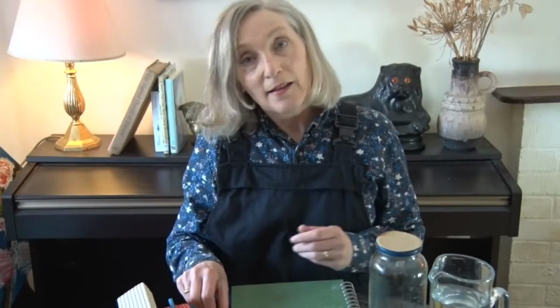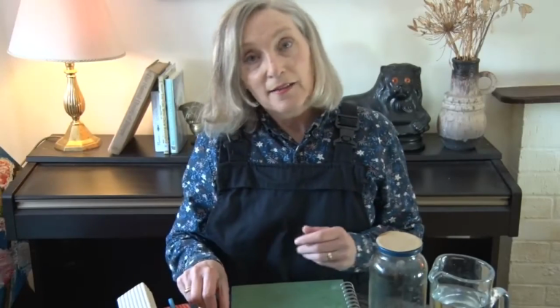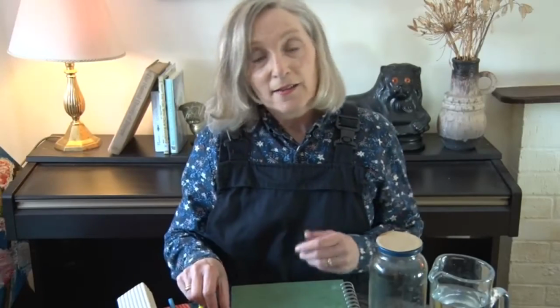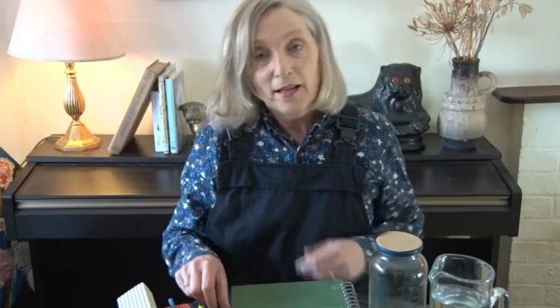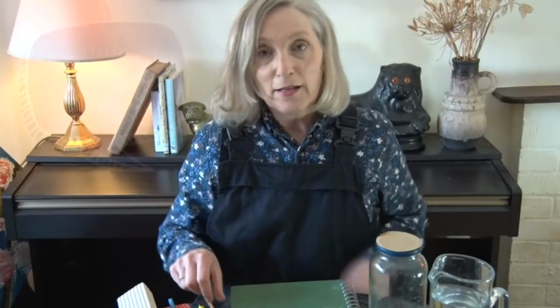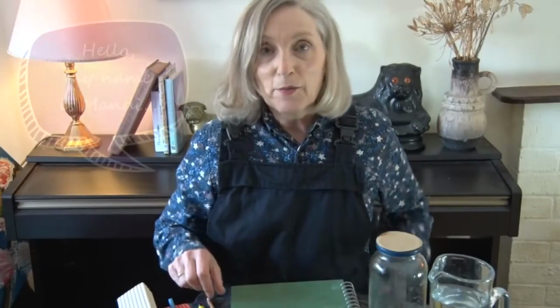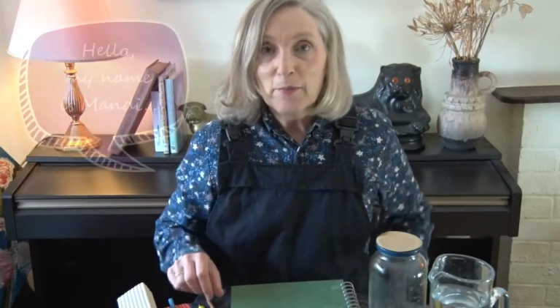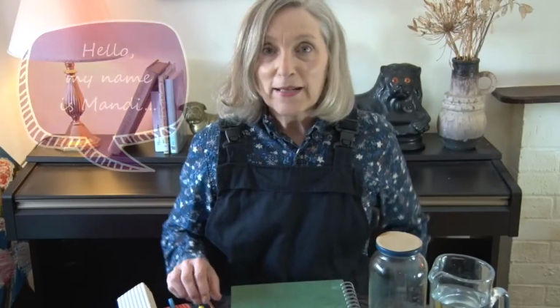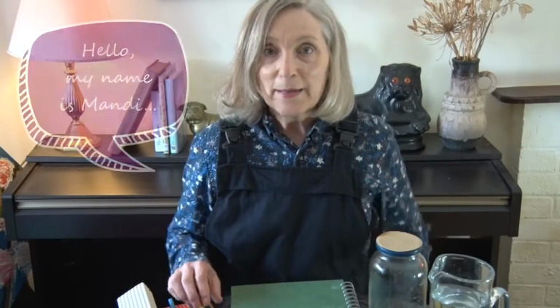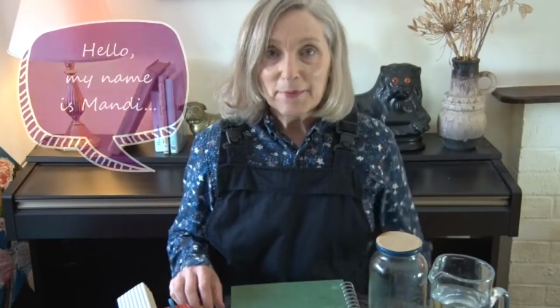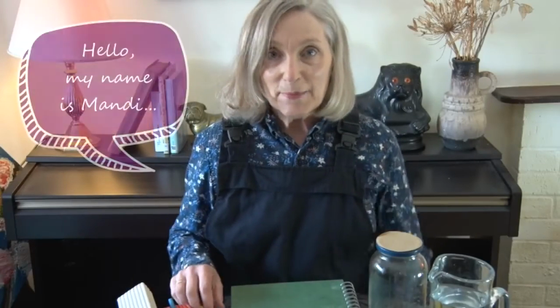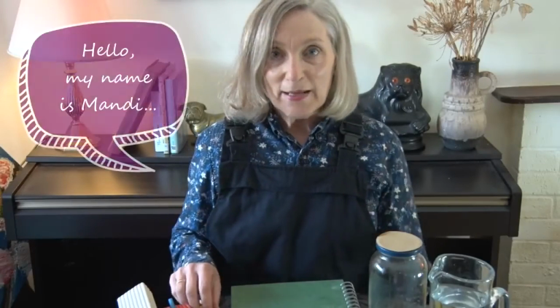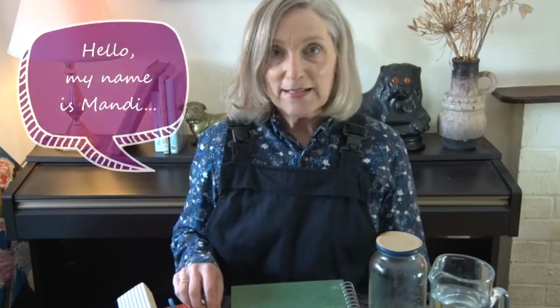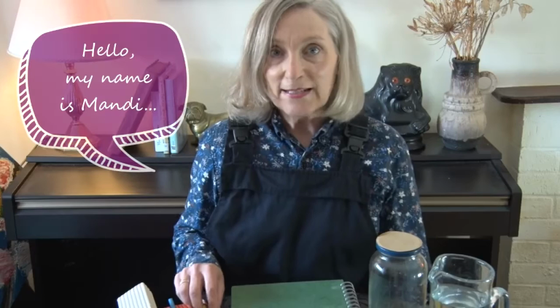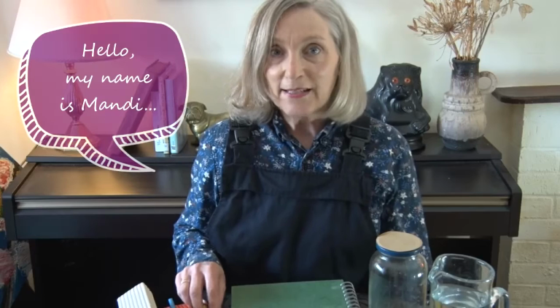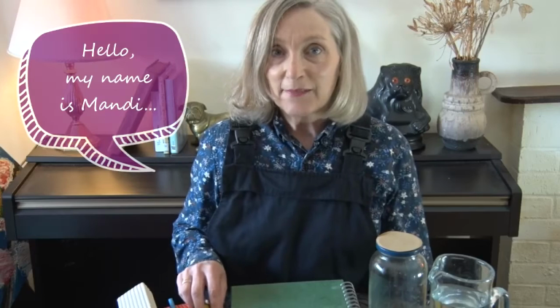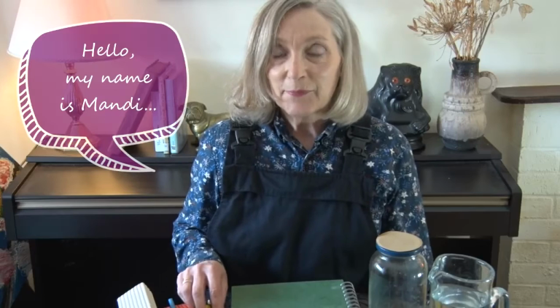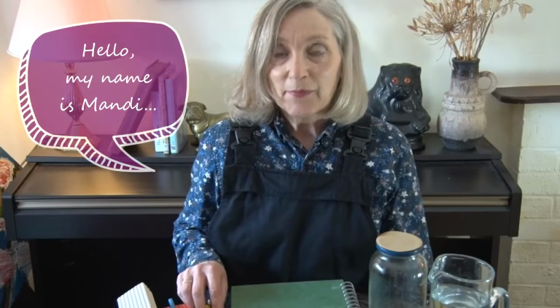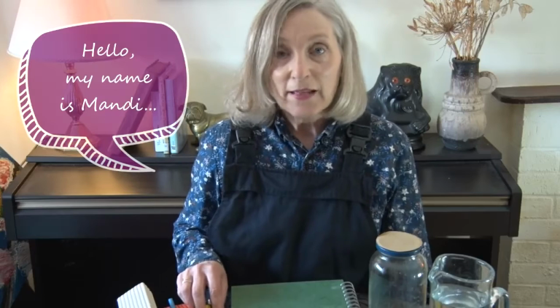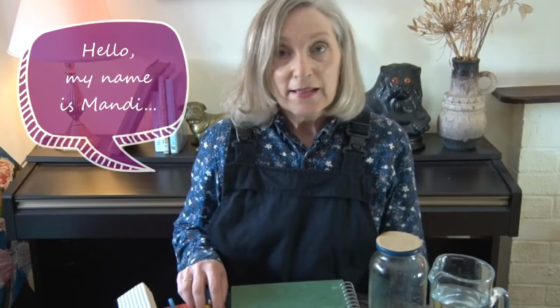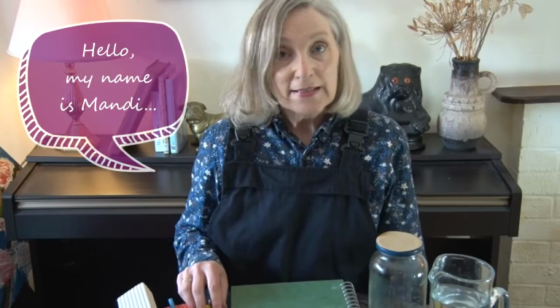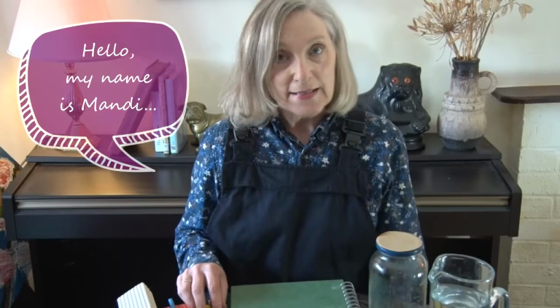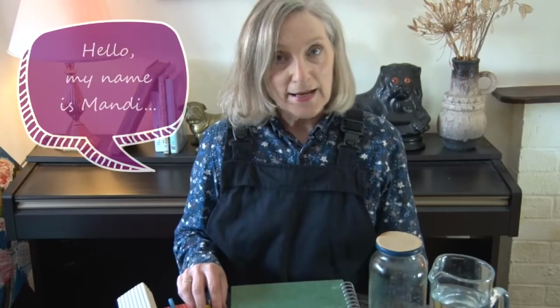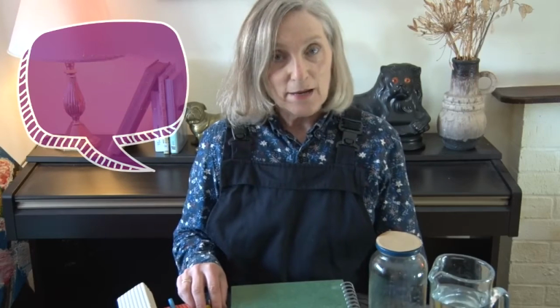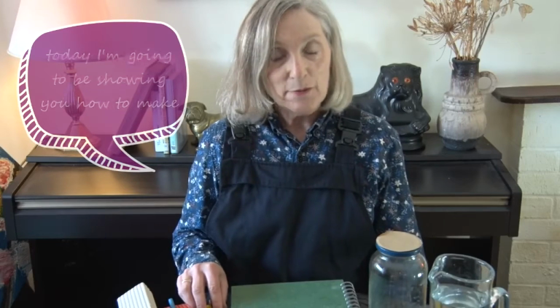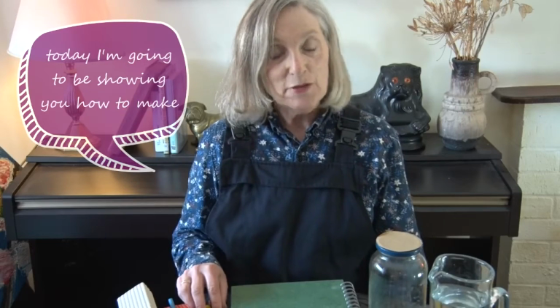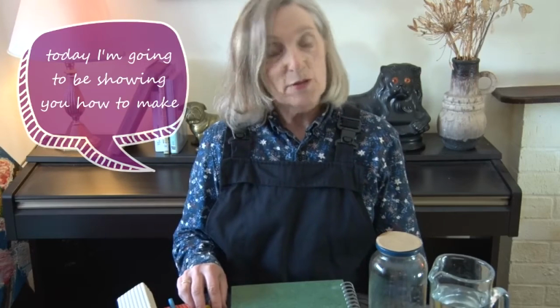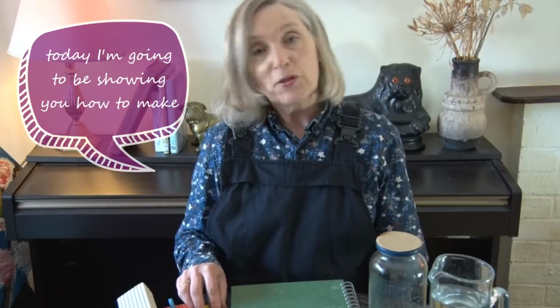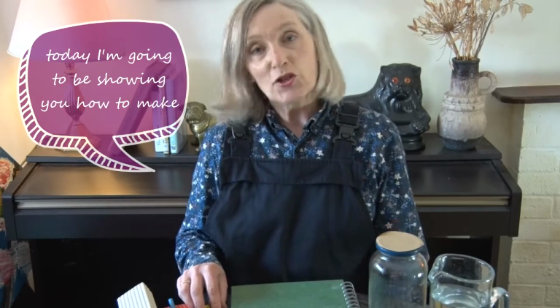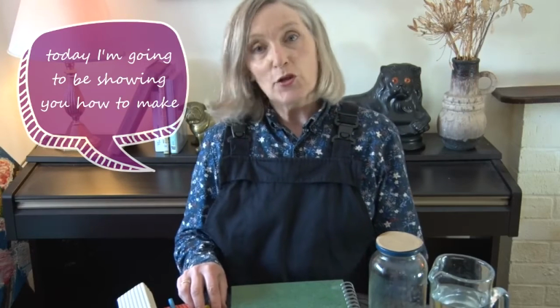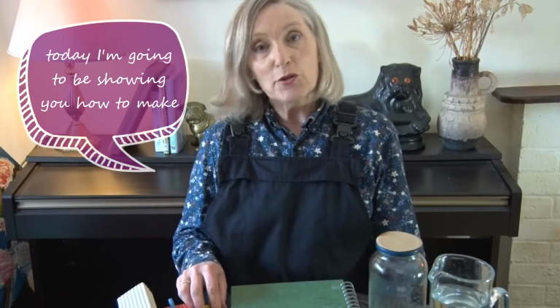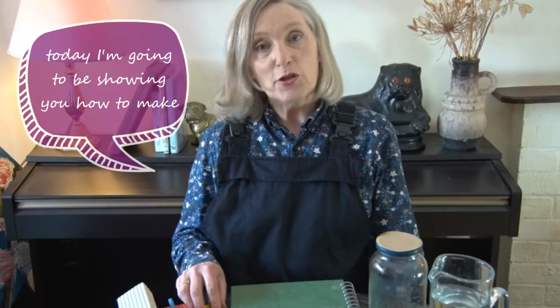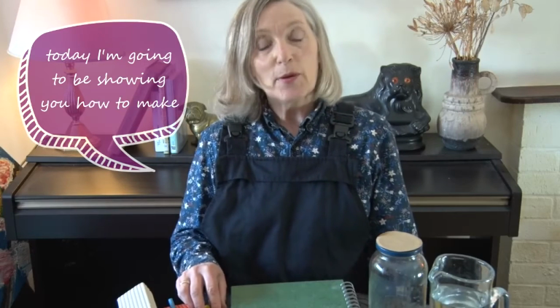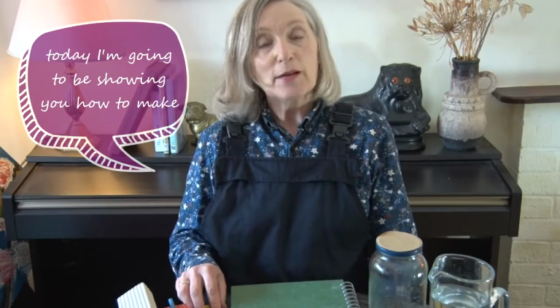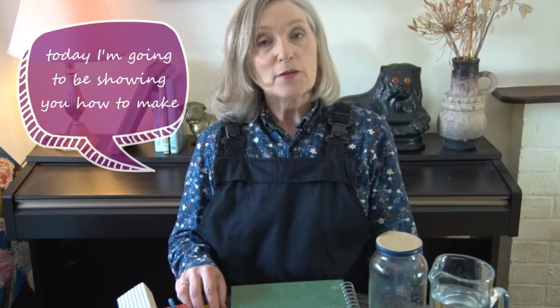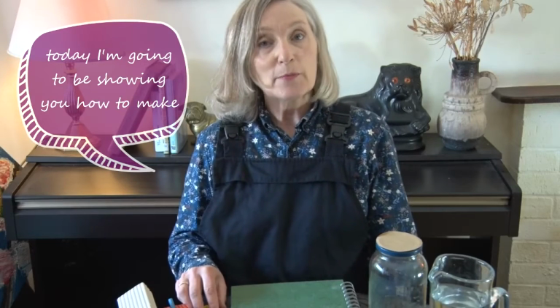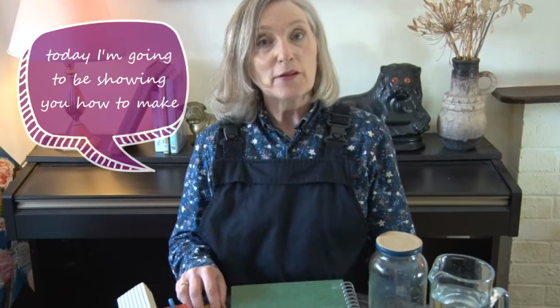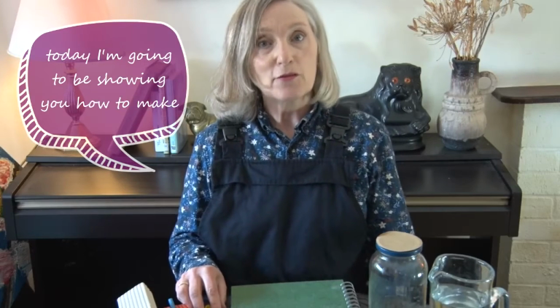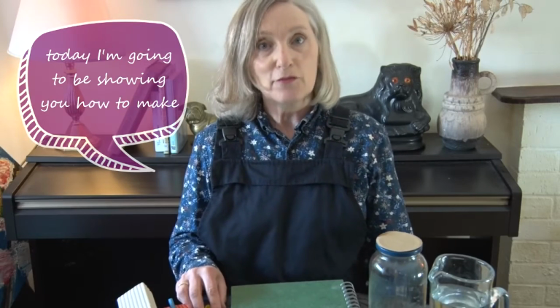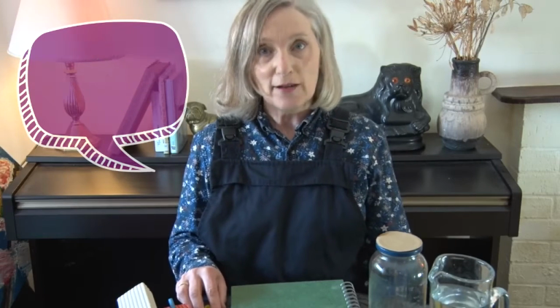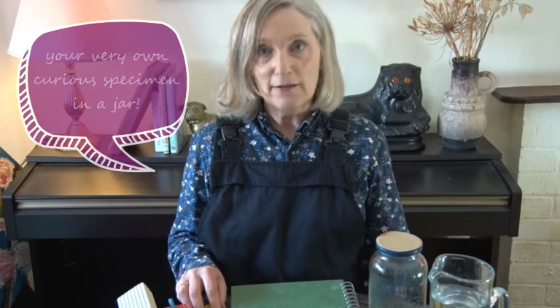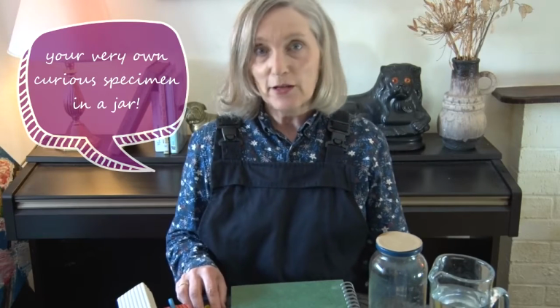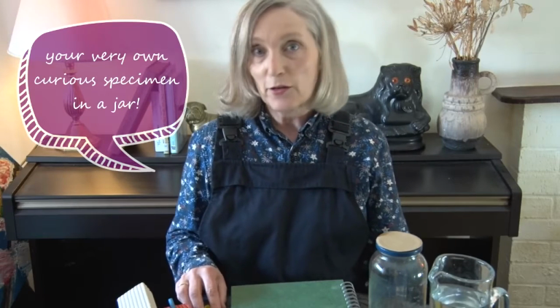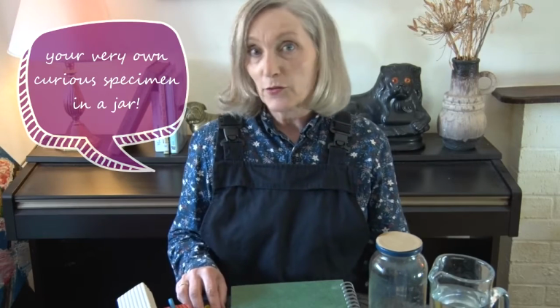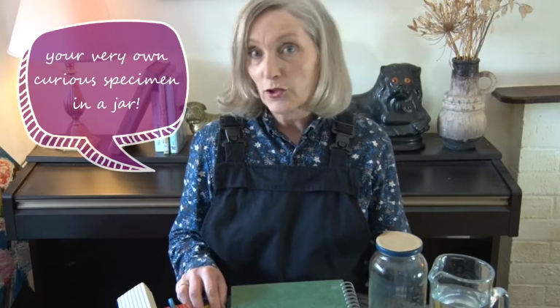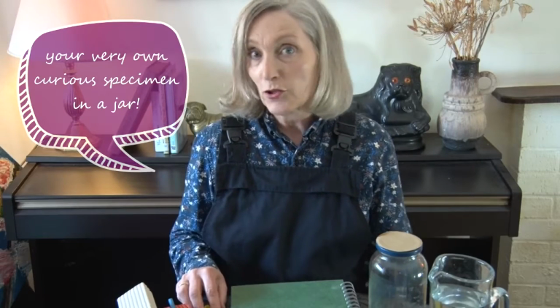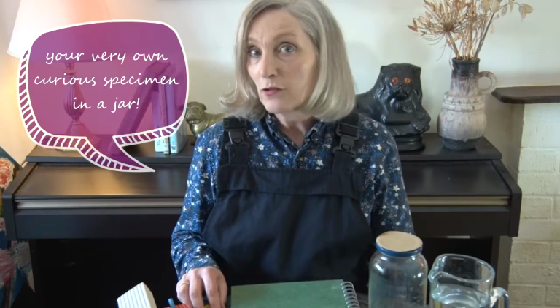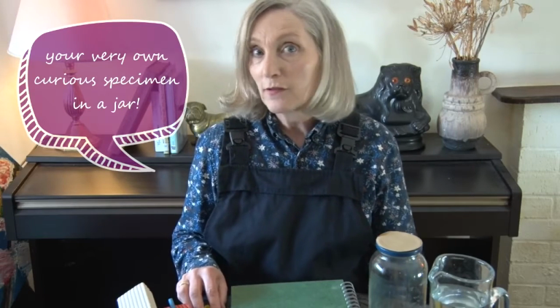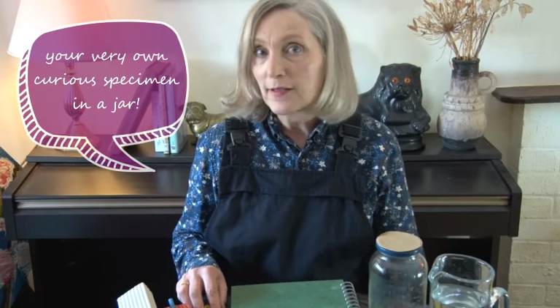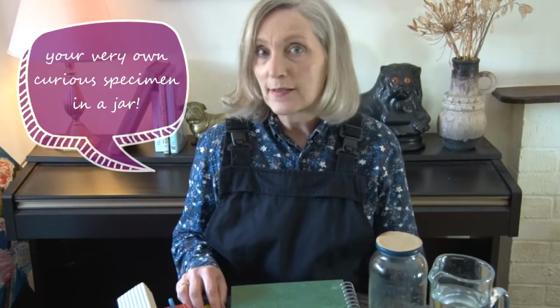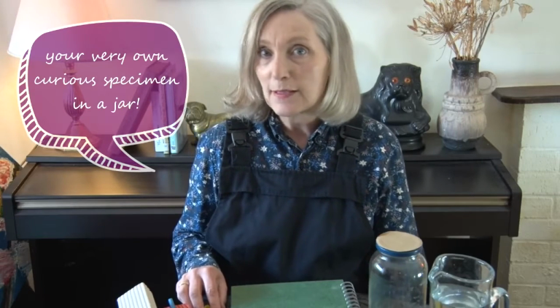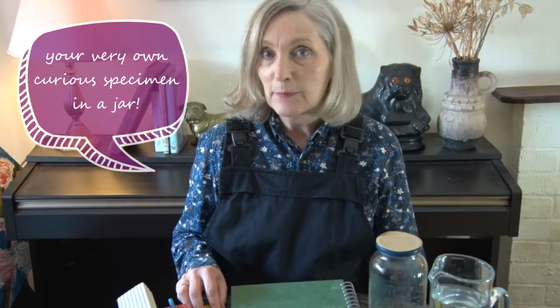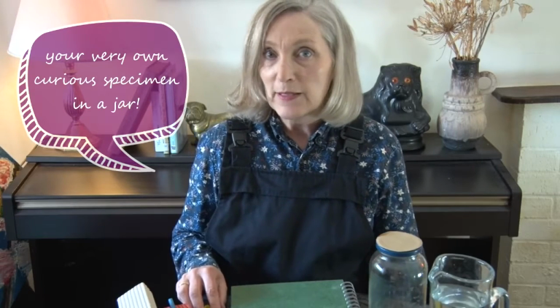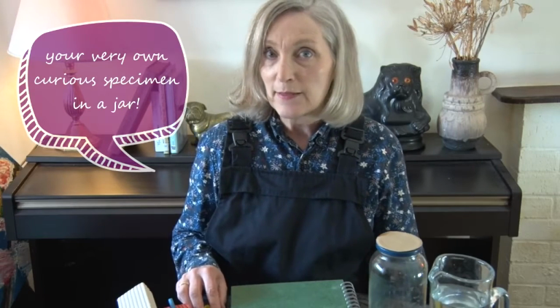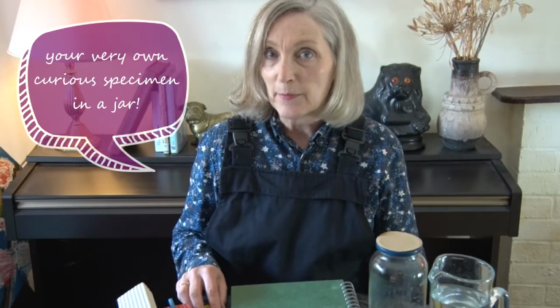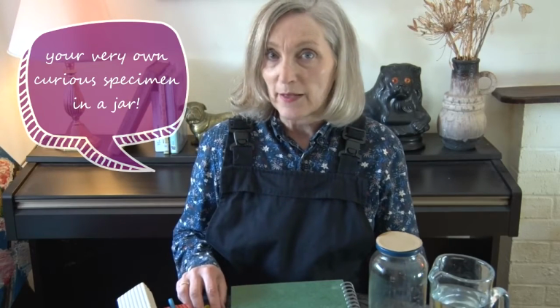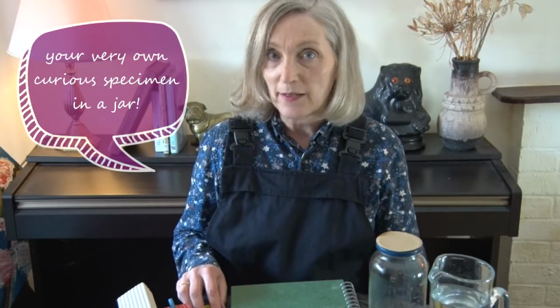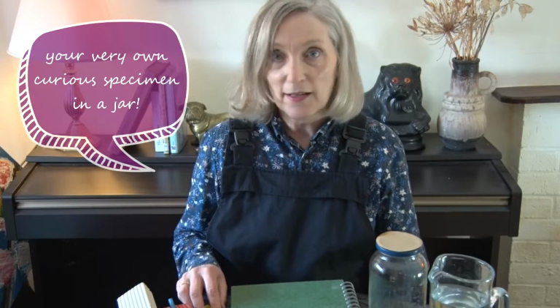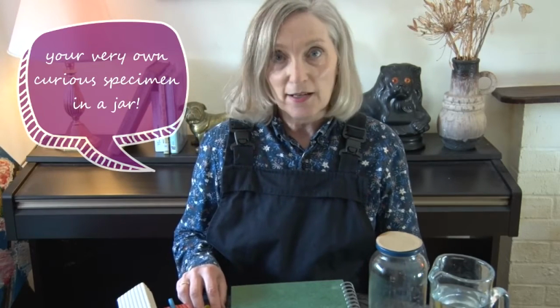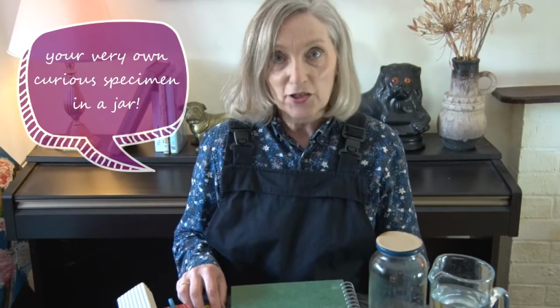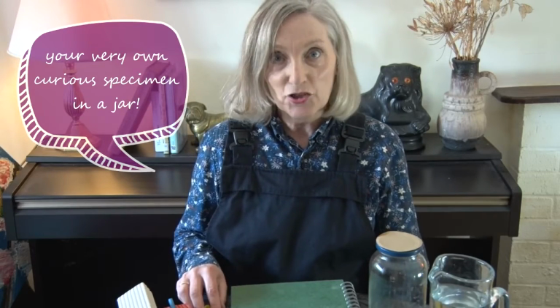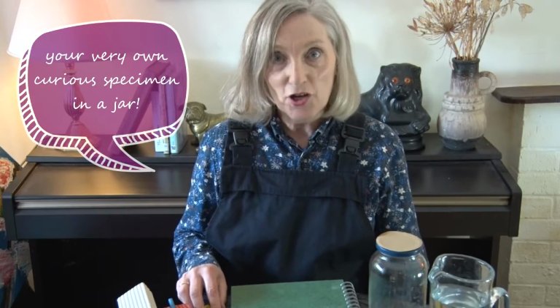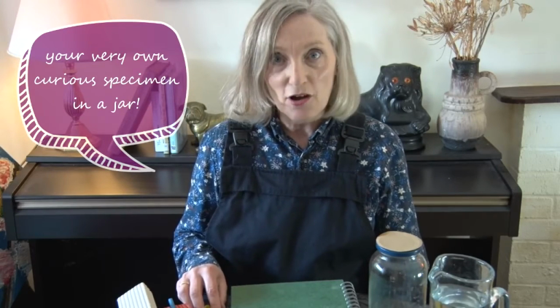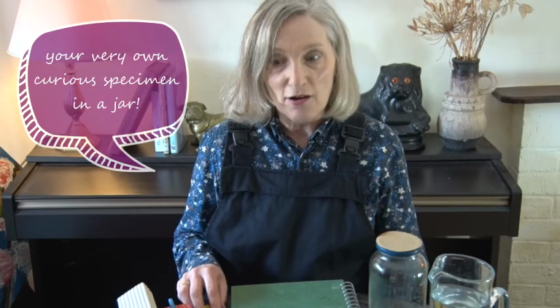Hello, my name's Mandy. Today I'm going to be showing you how to make your very own curious specimen in a jar.